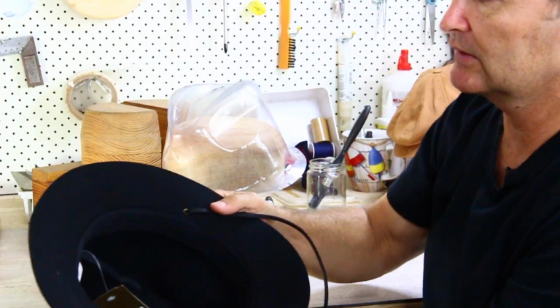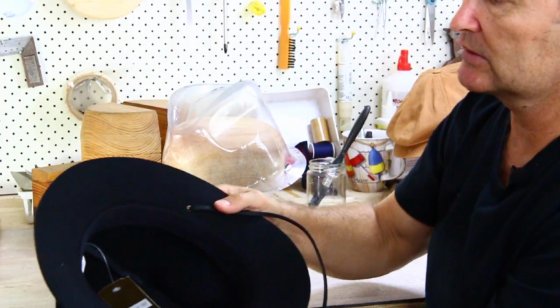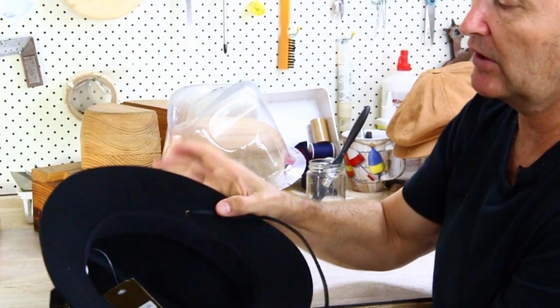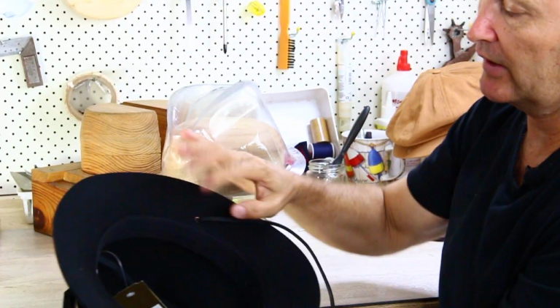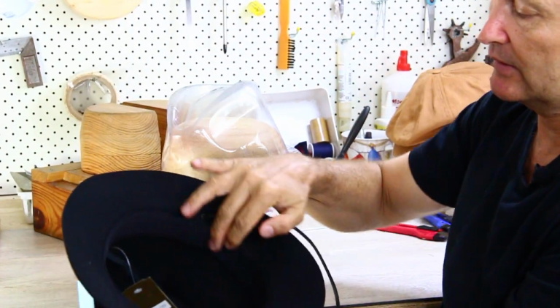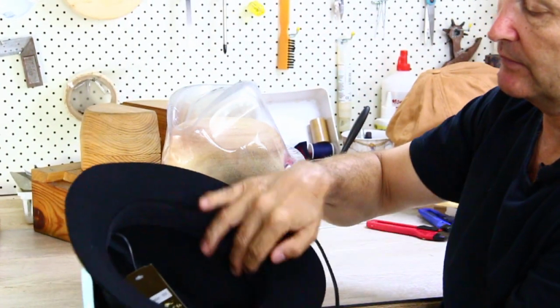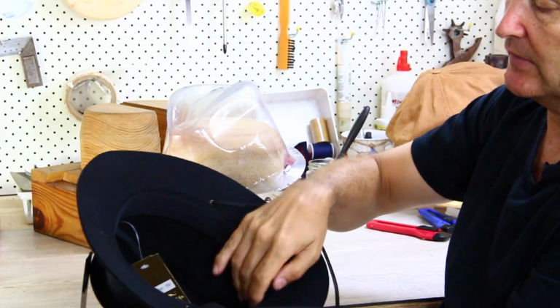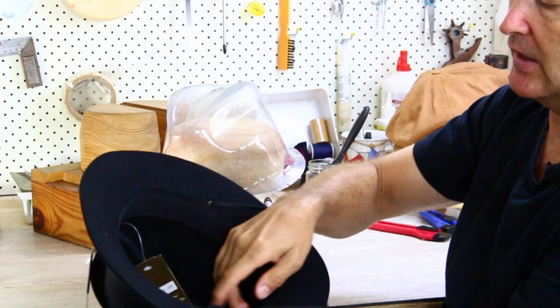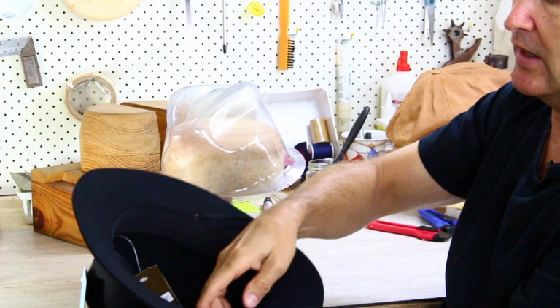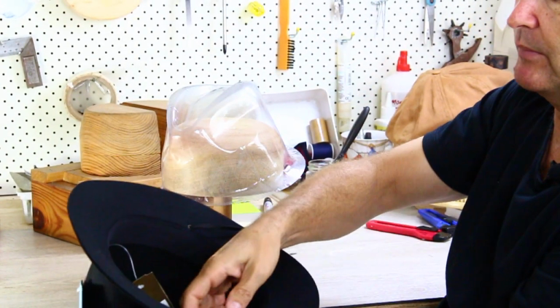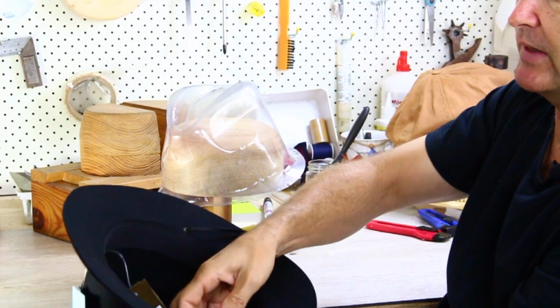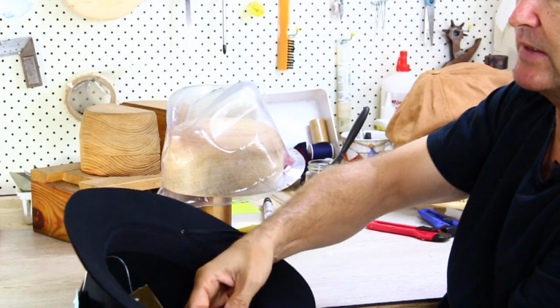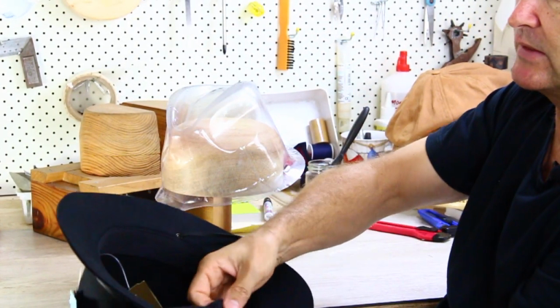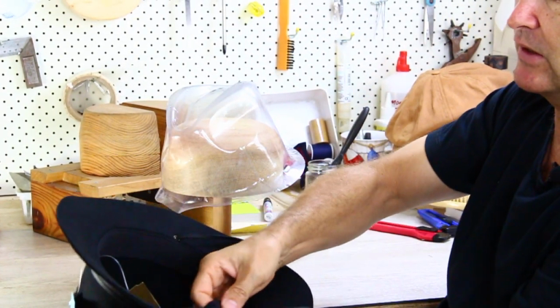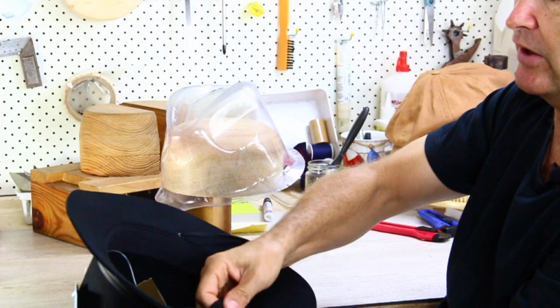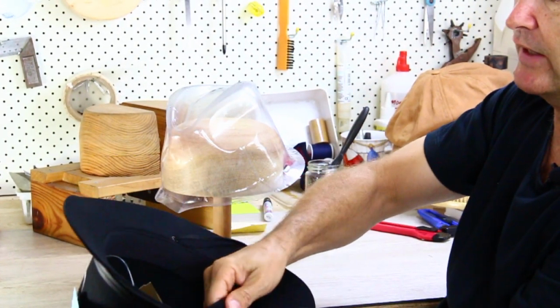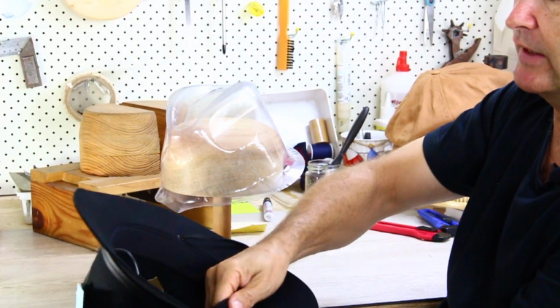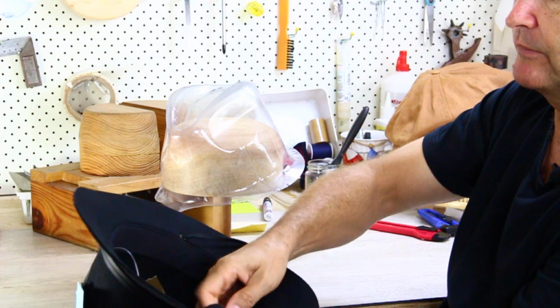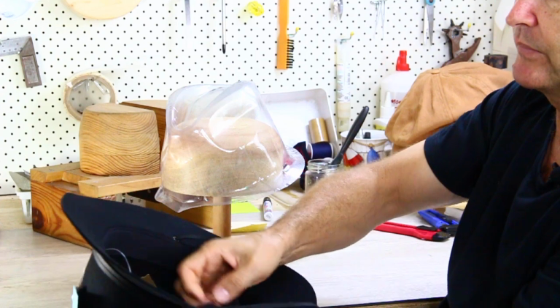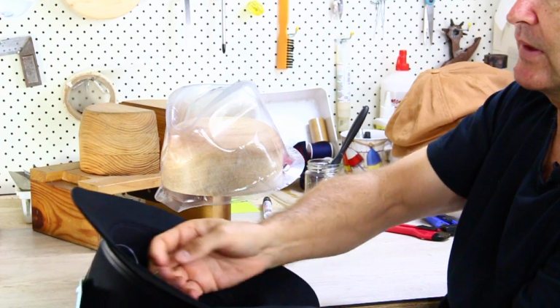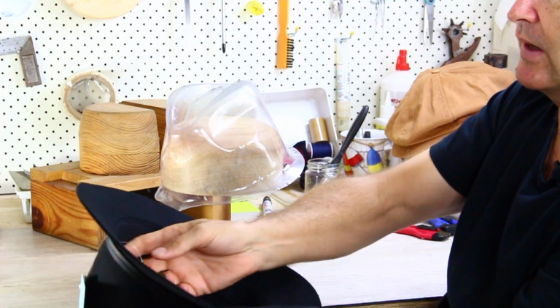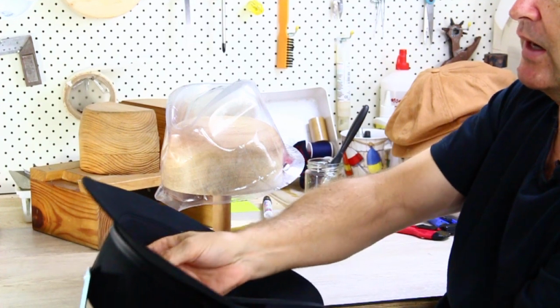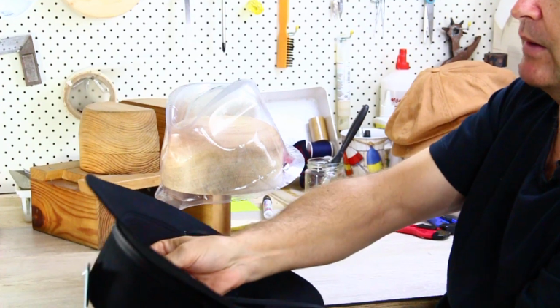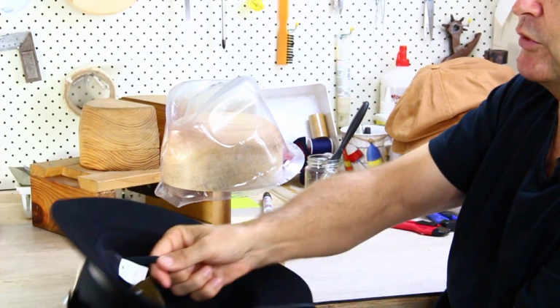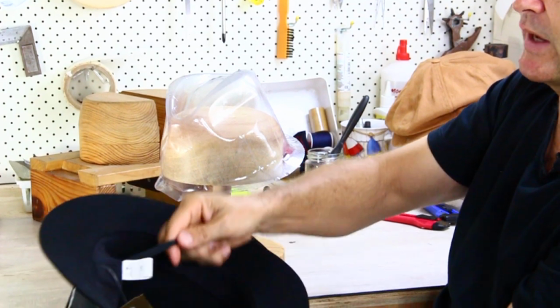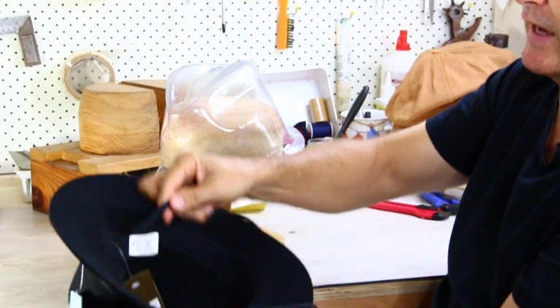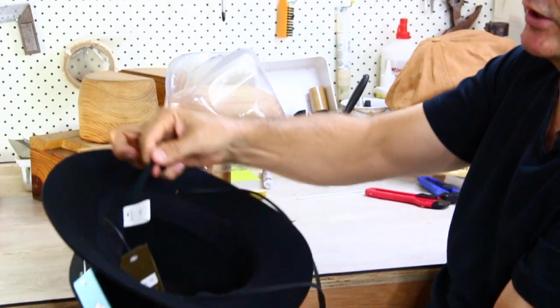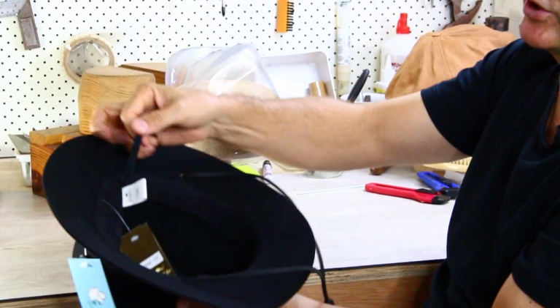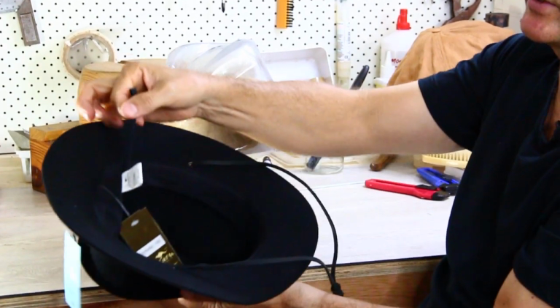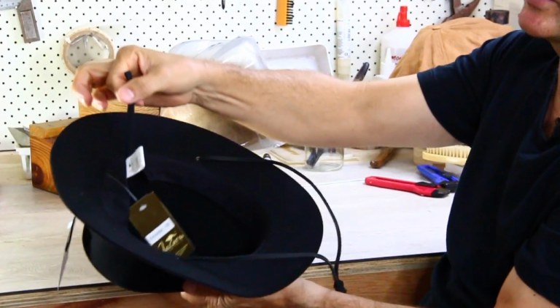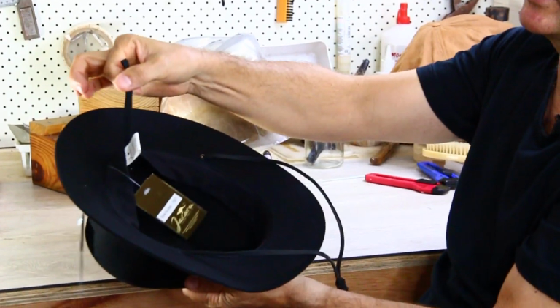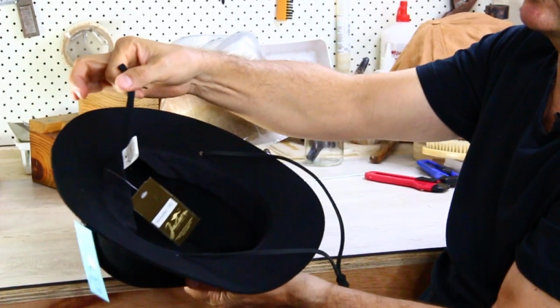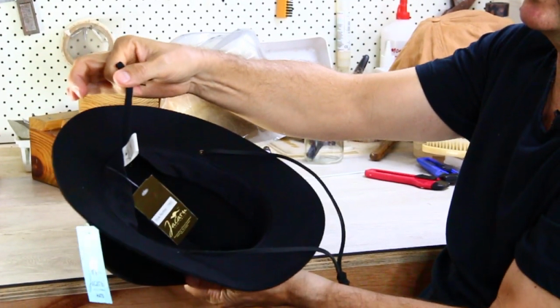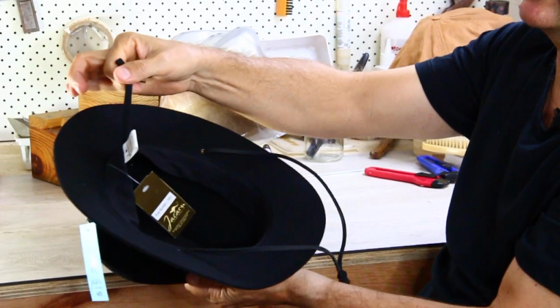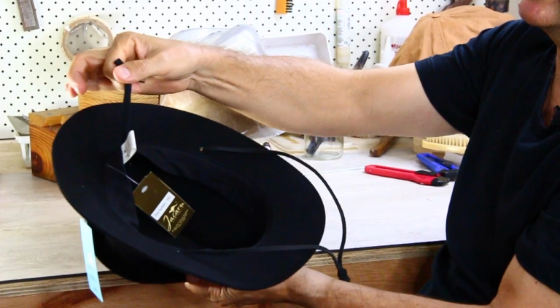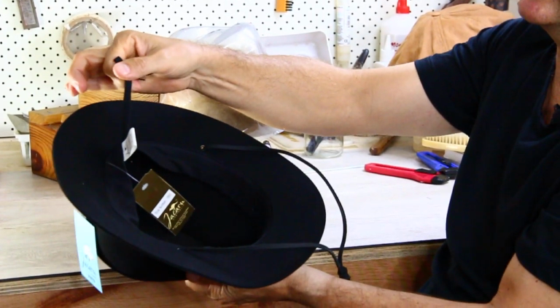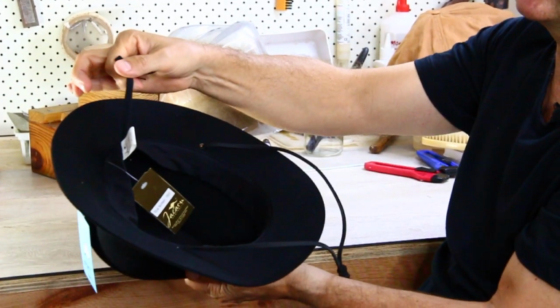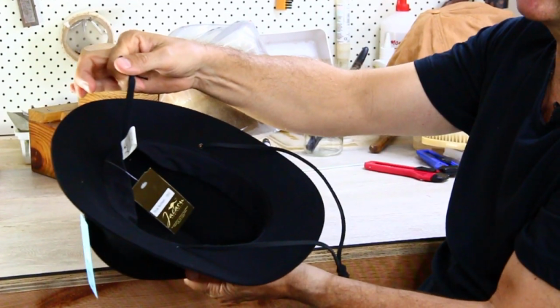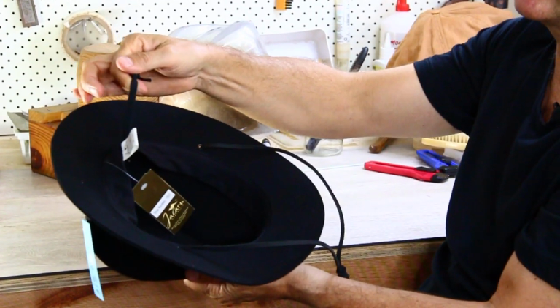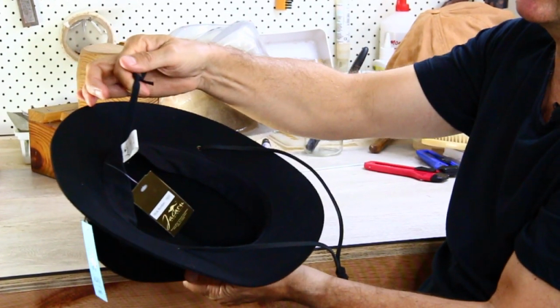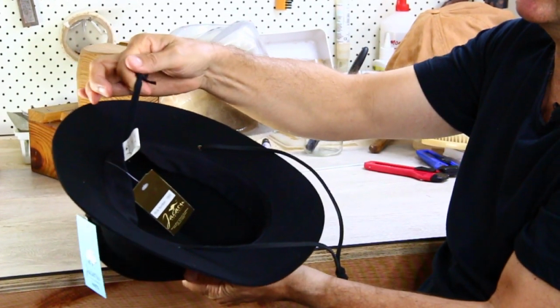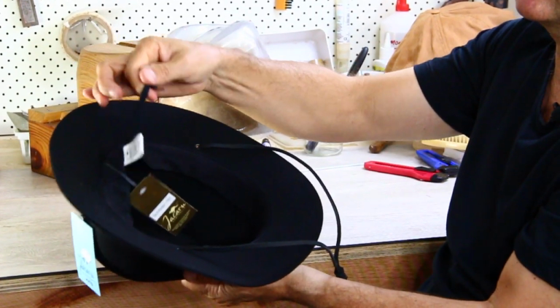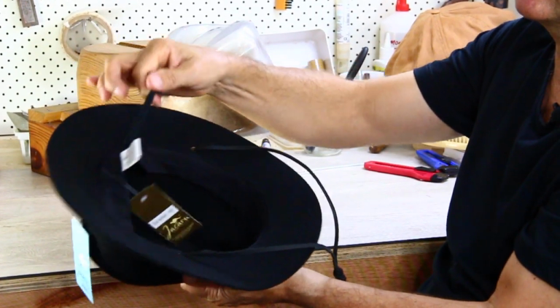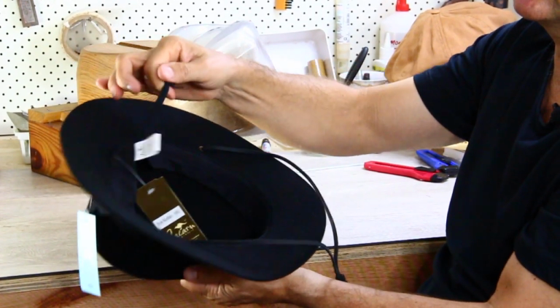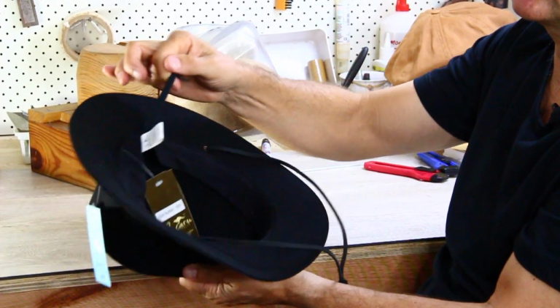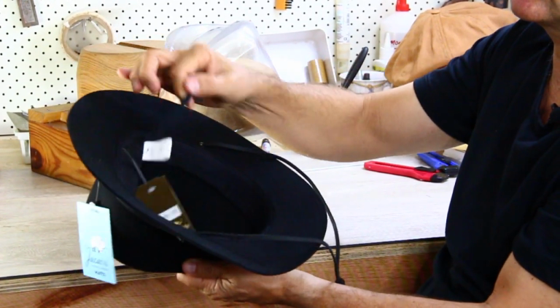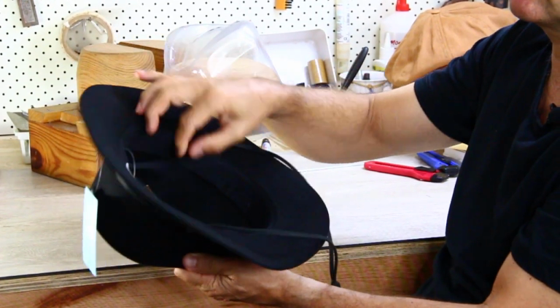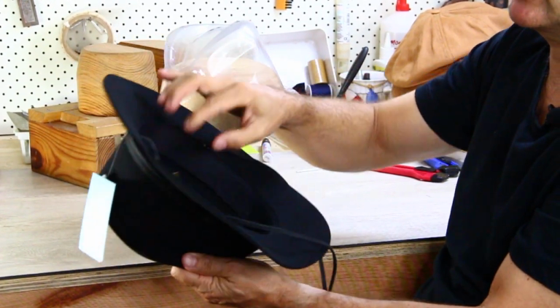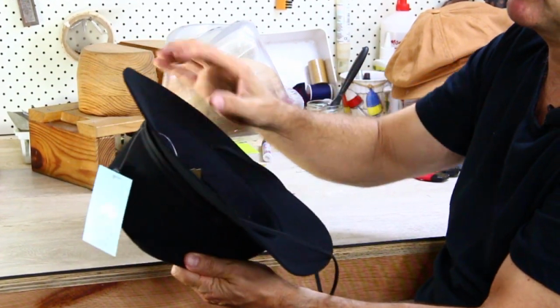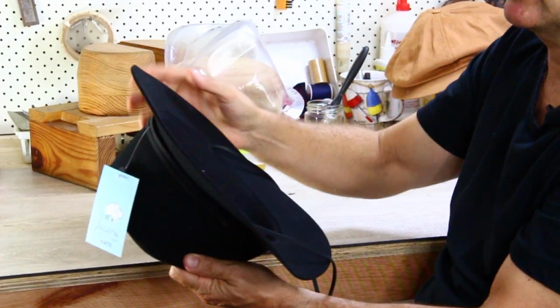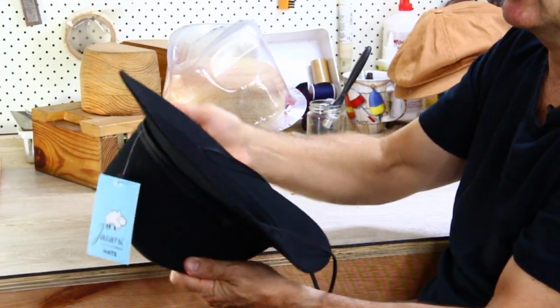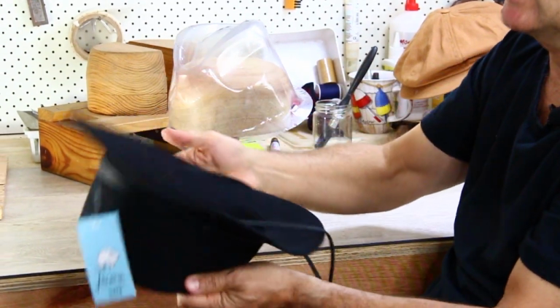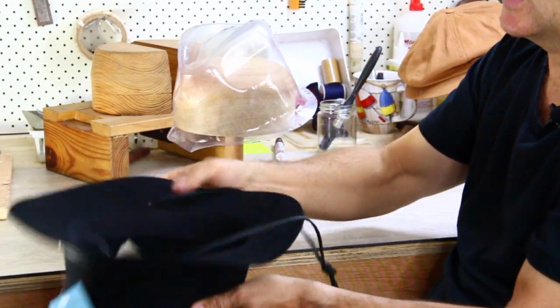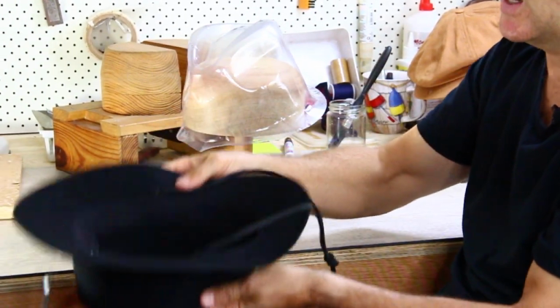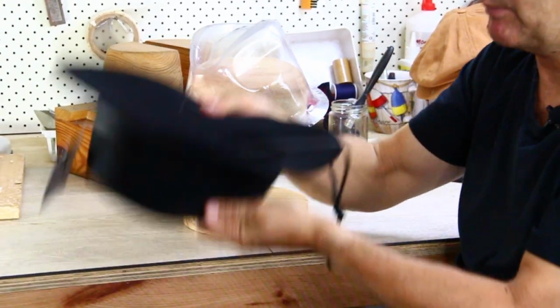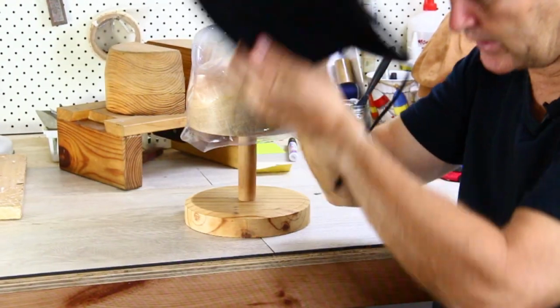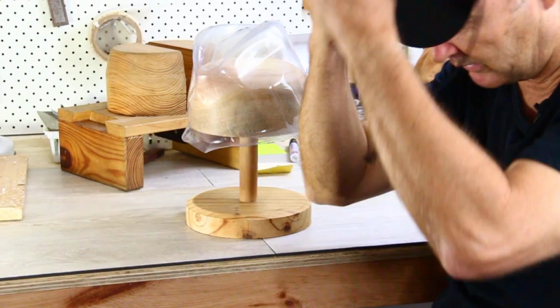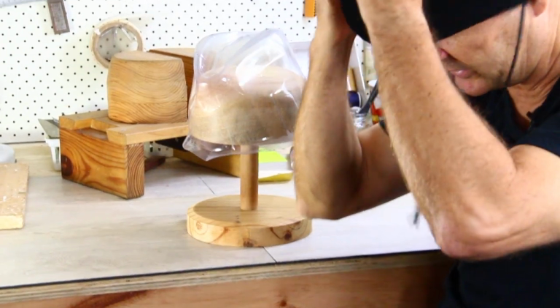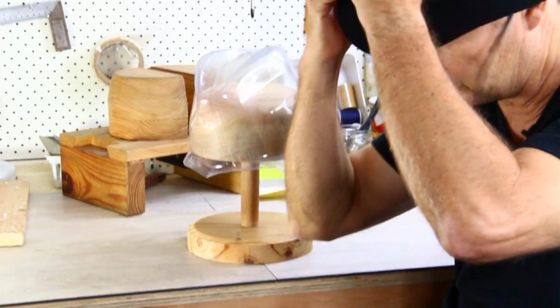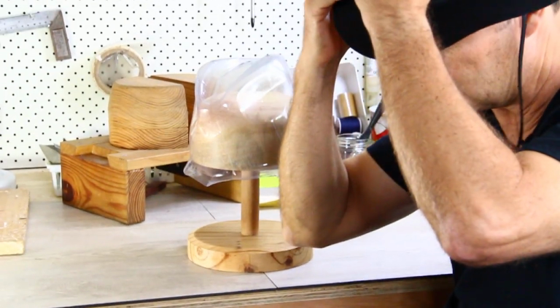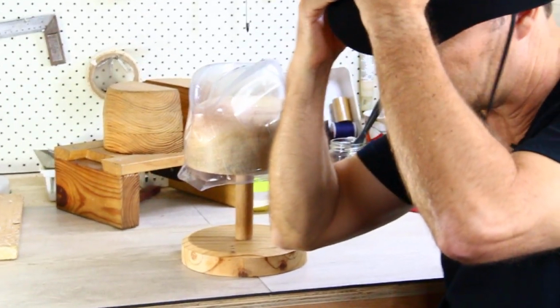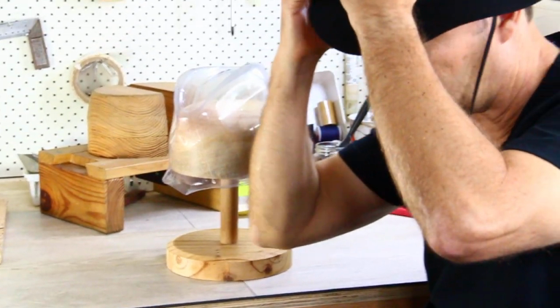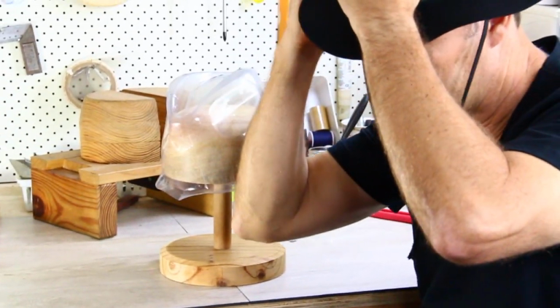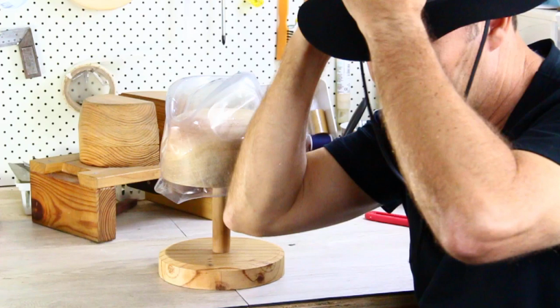Inside, easy lining. You can adjust it with the adjuster strap here. But it comes in two sizes.